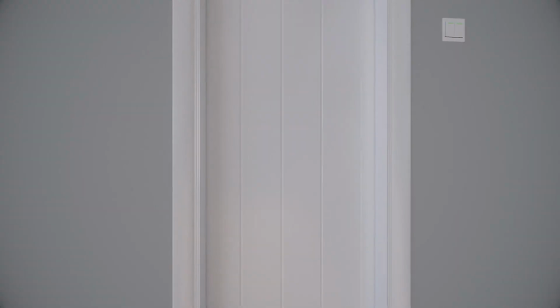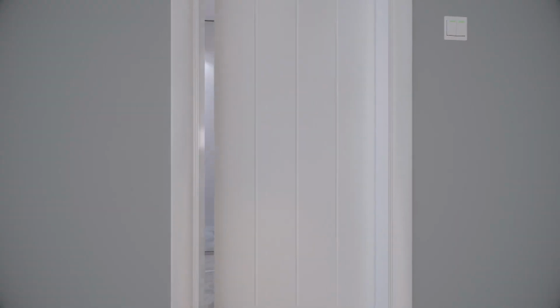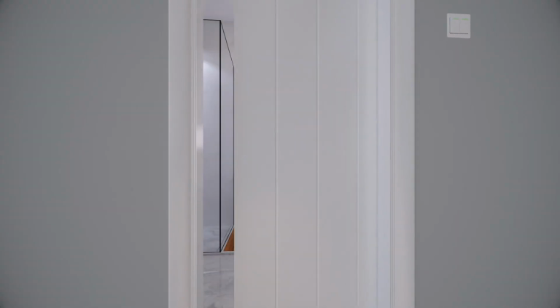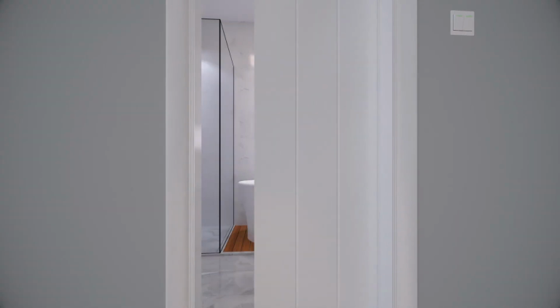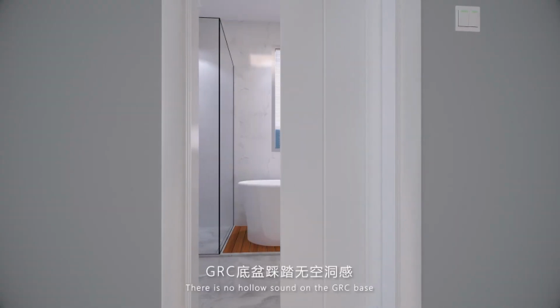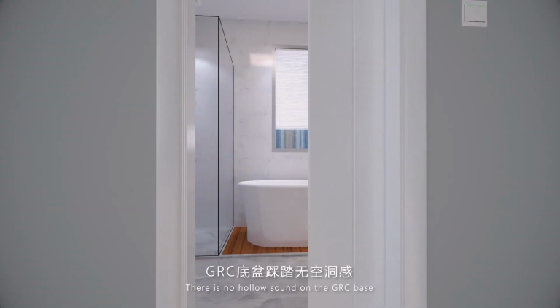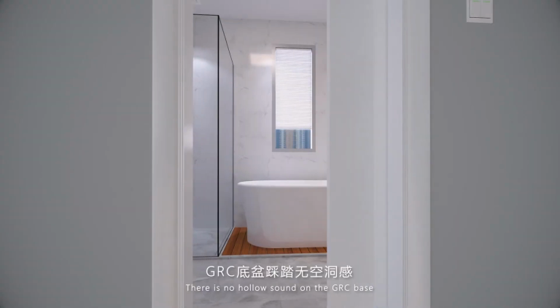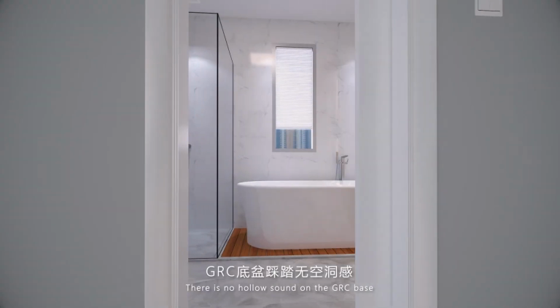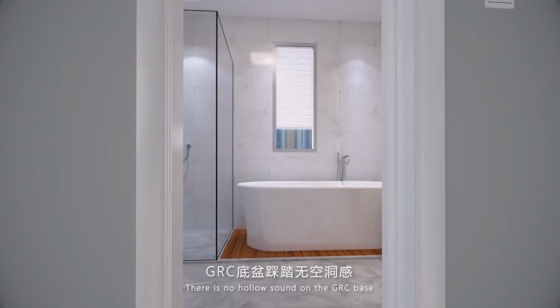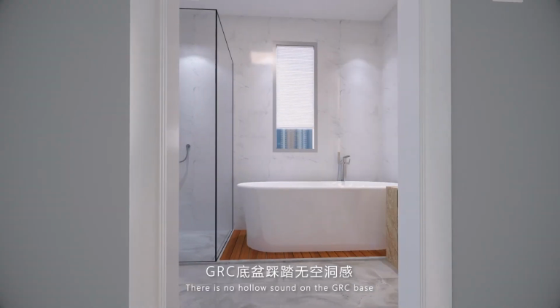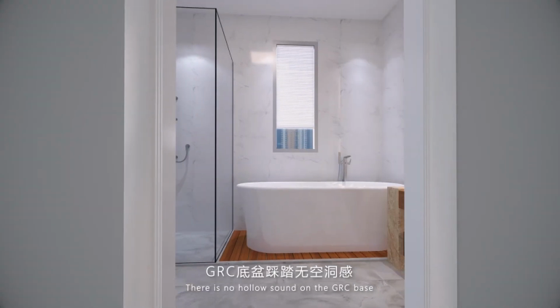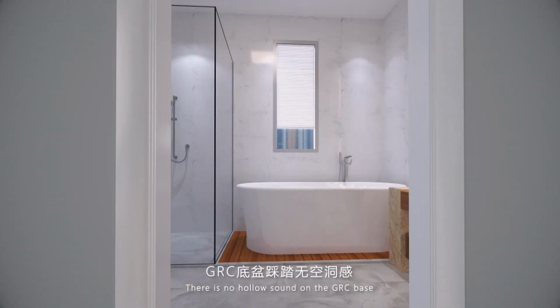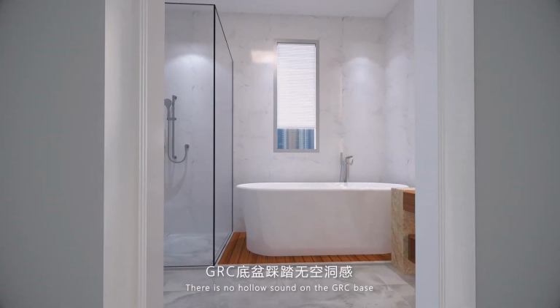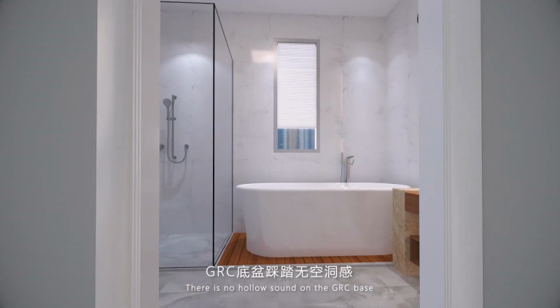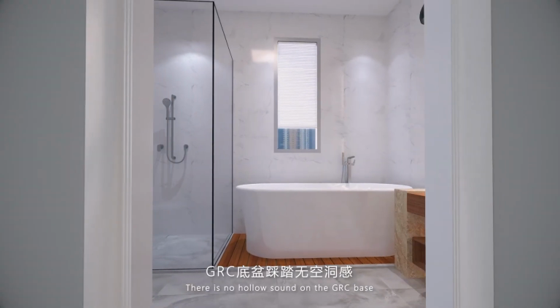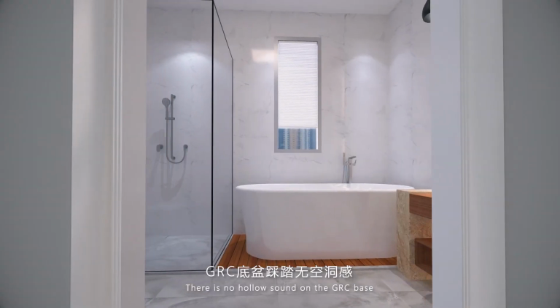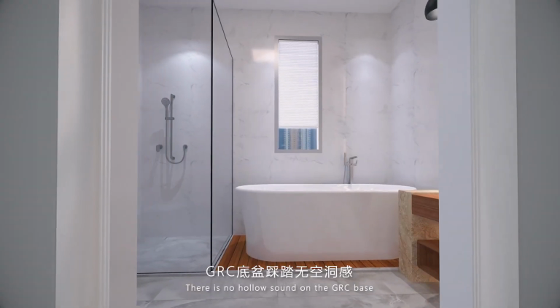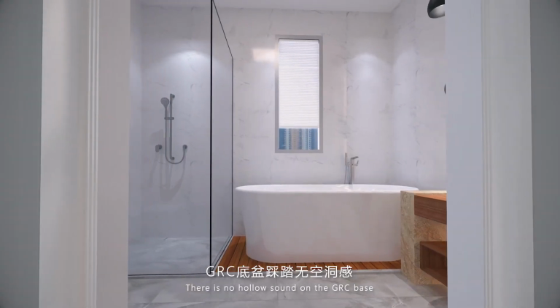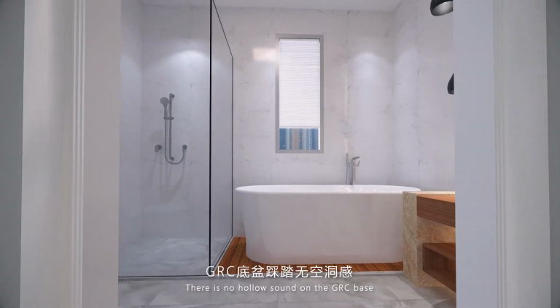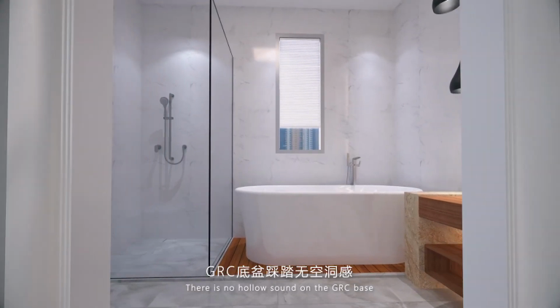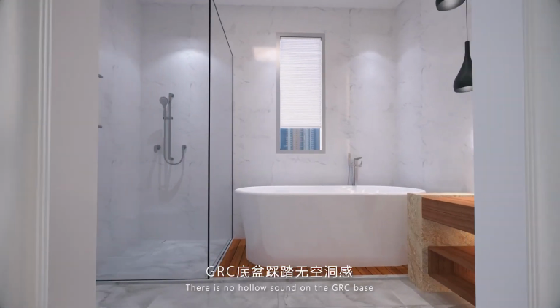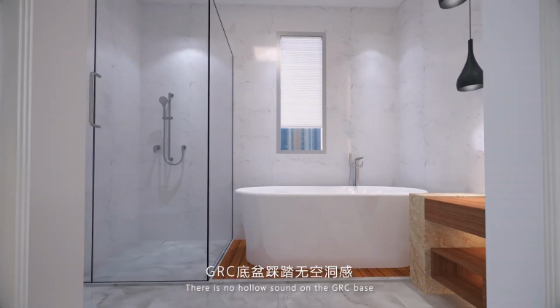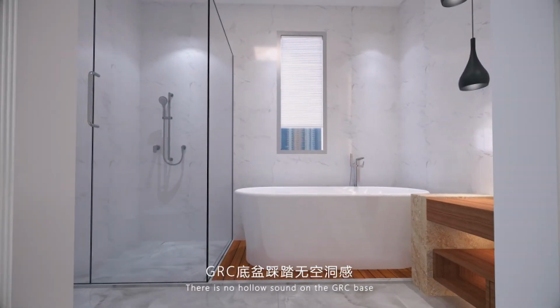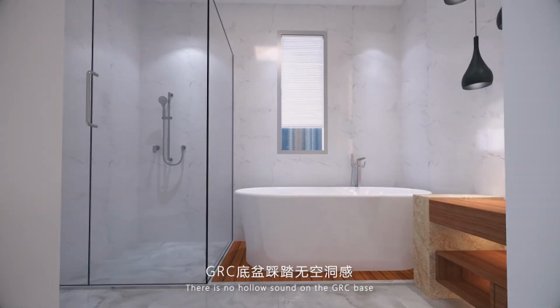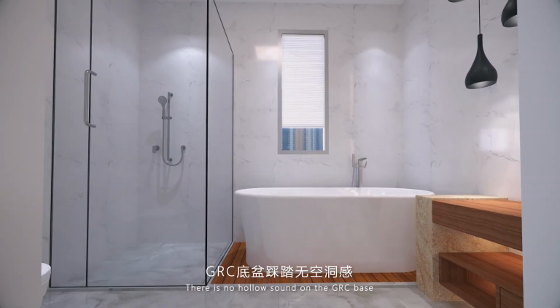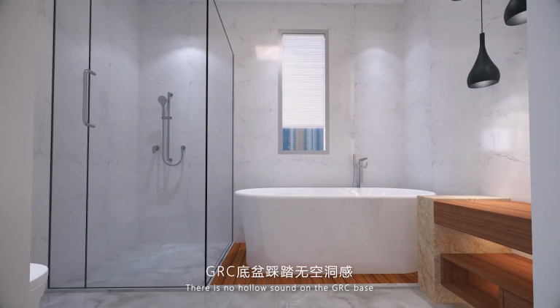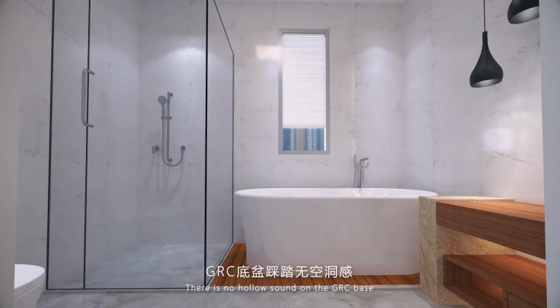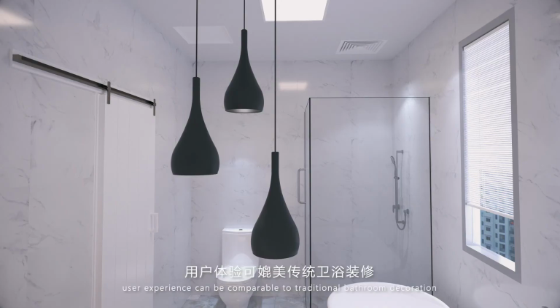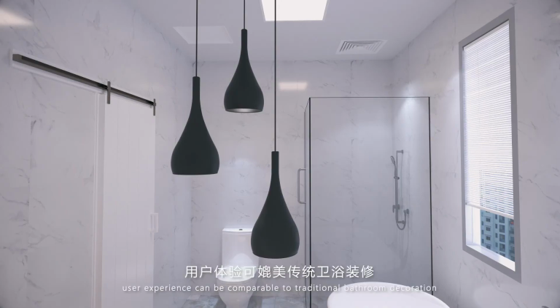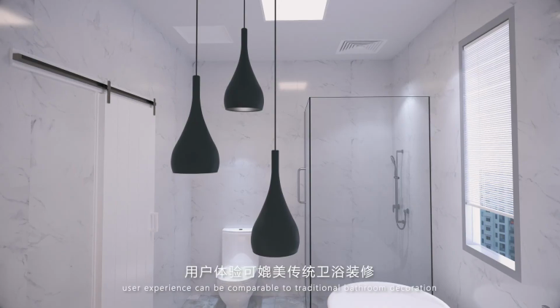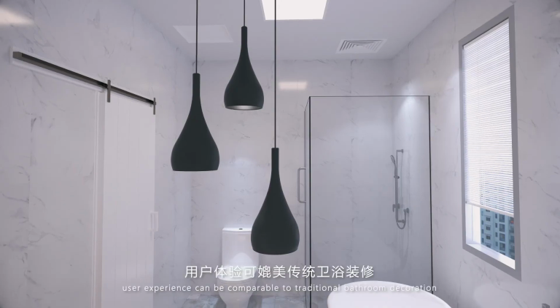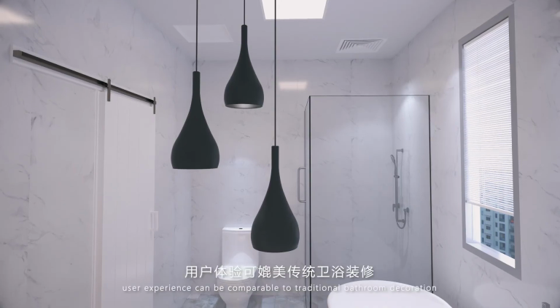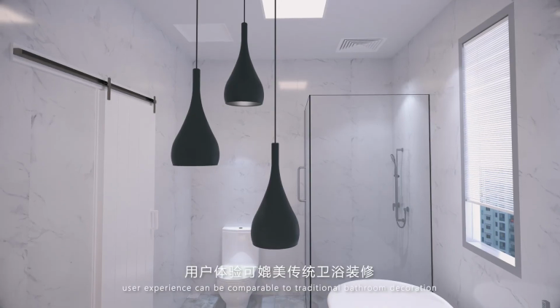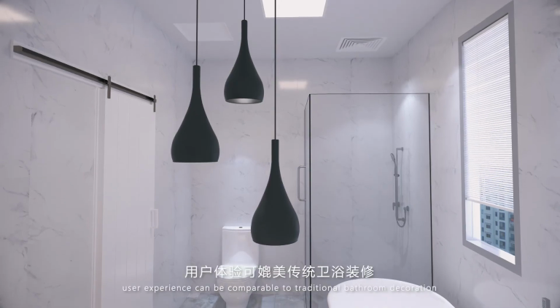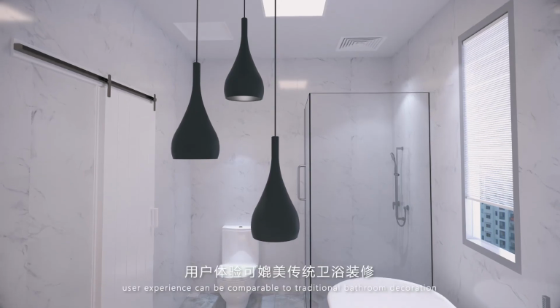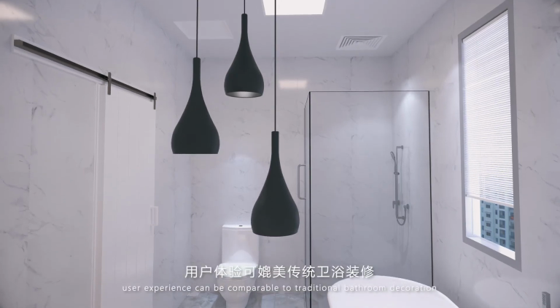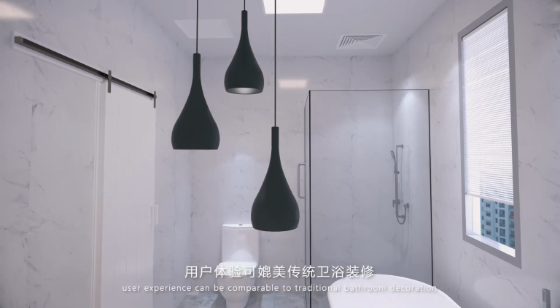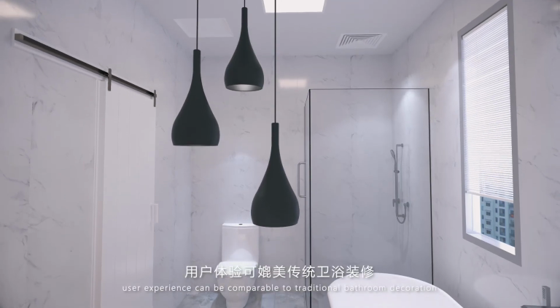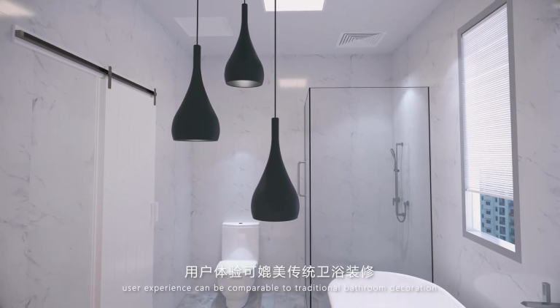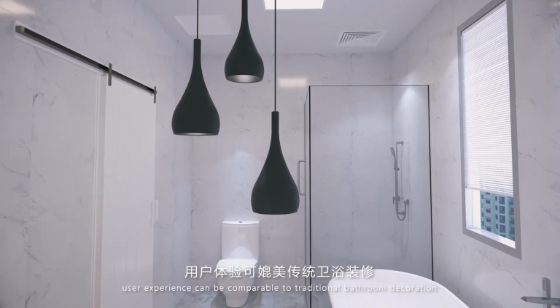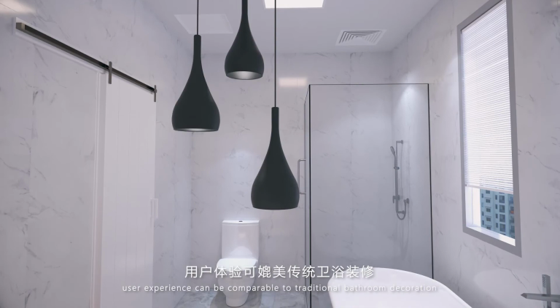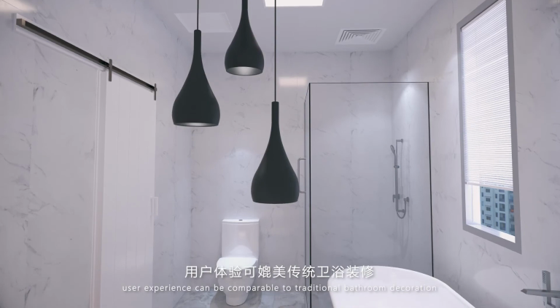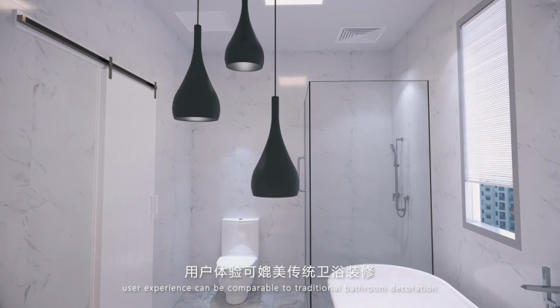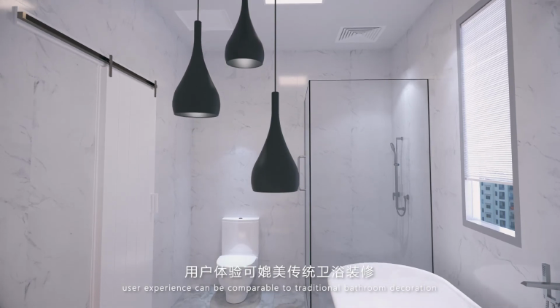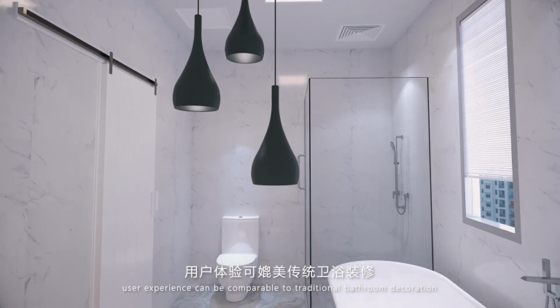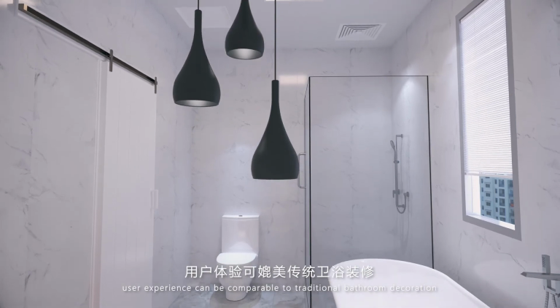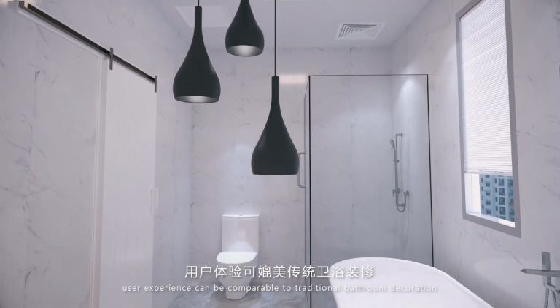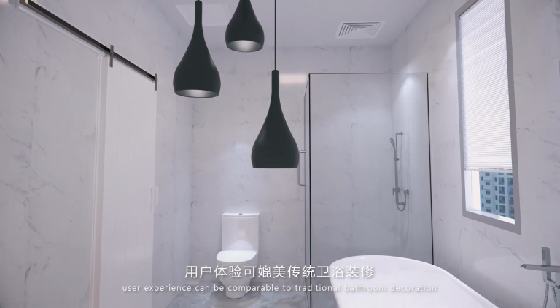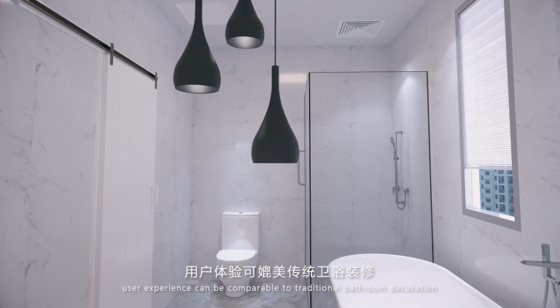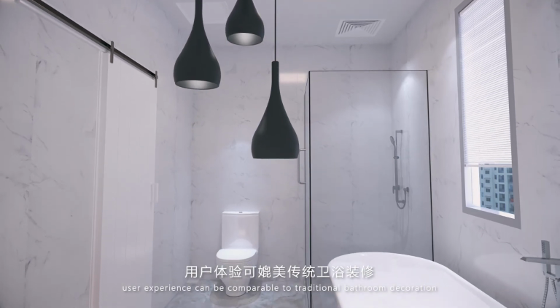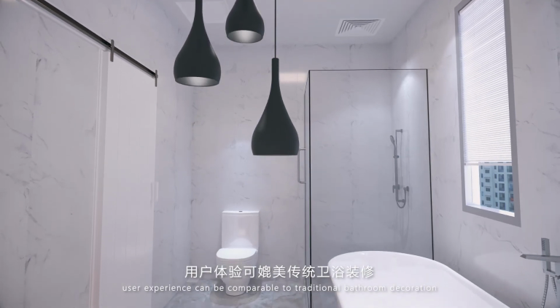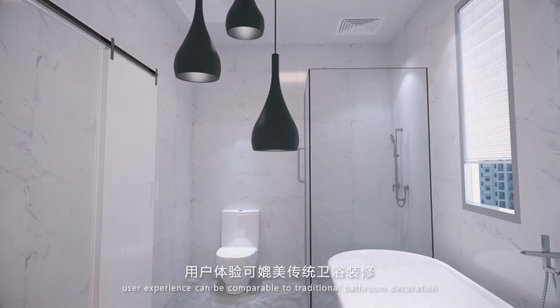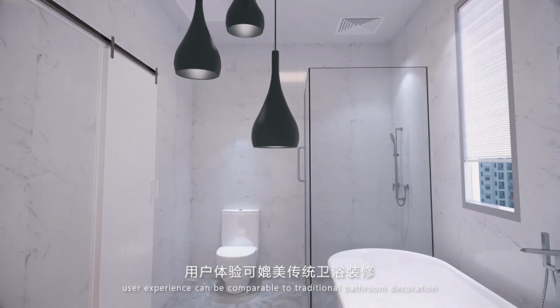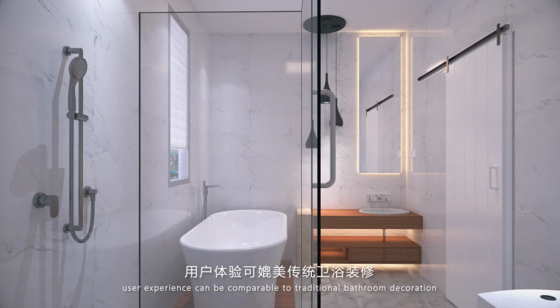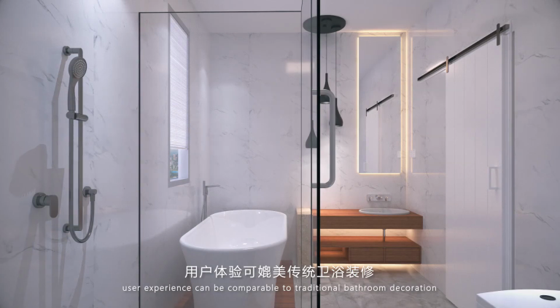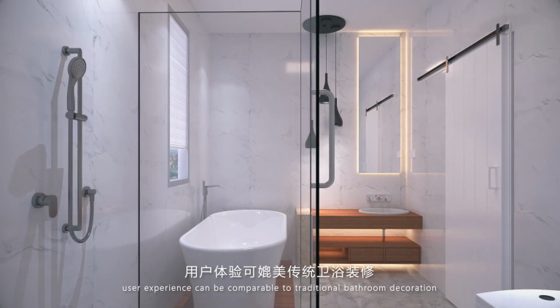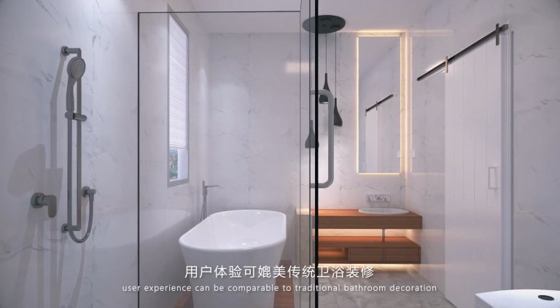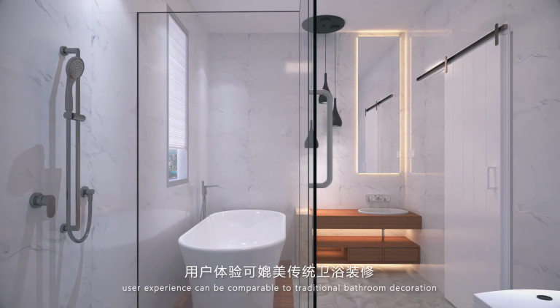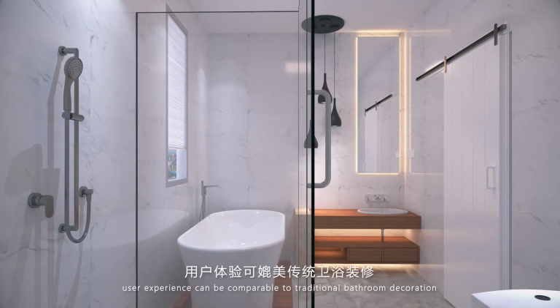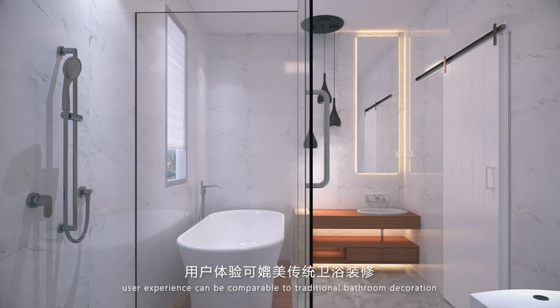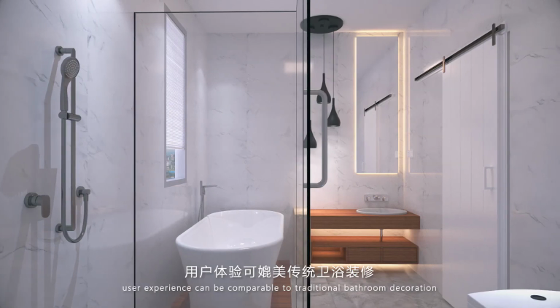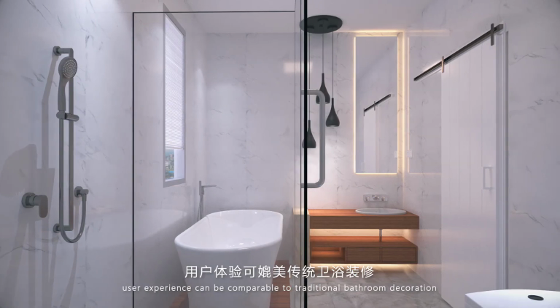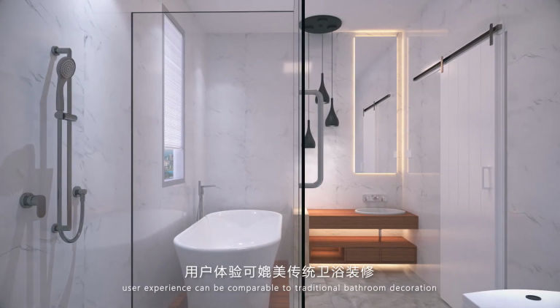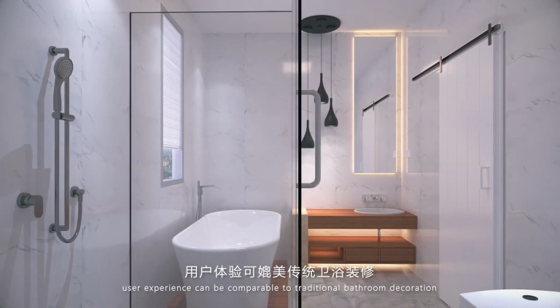There is no hollow sound on the GRC base. User experience can be comparable to traditional bathroom decoration.